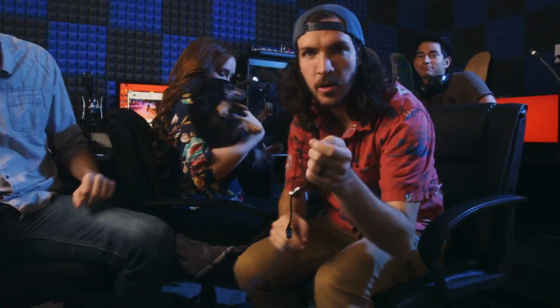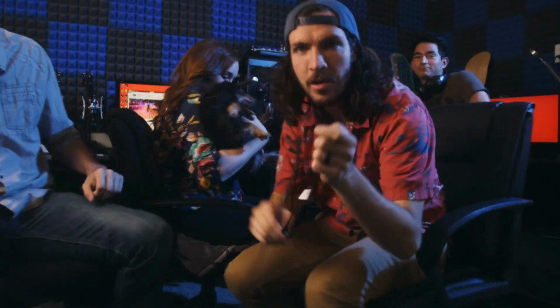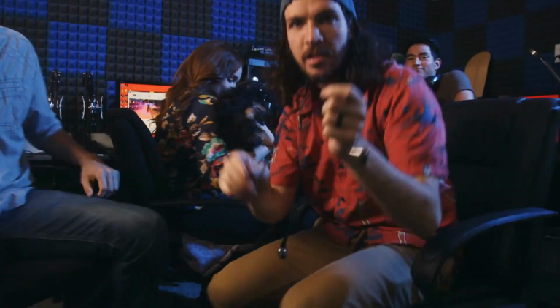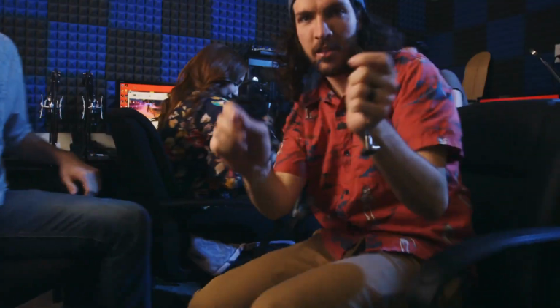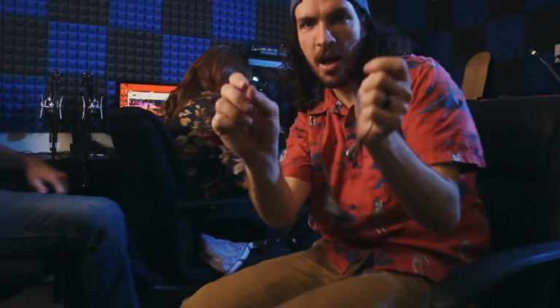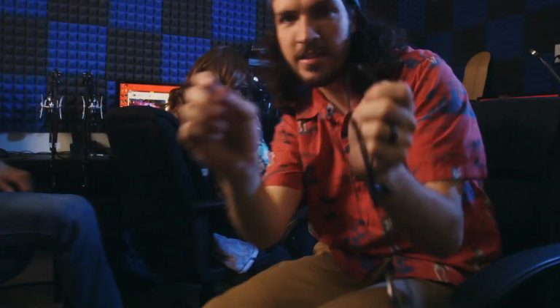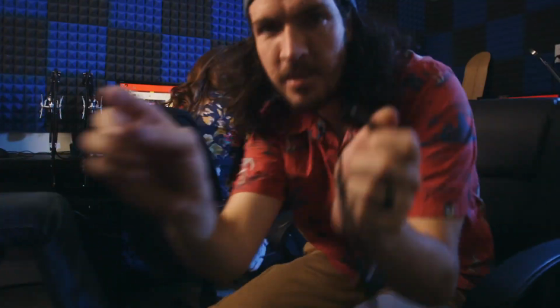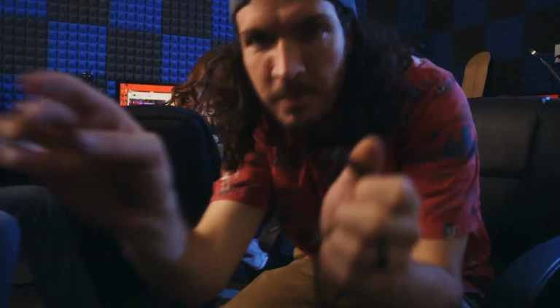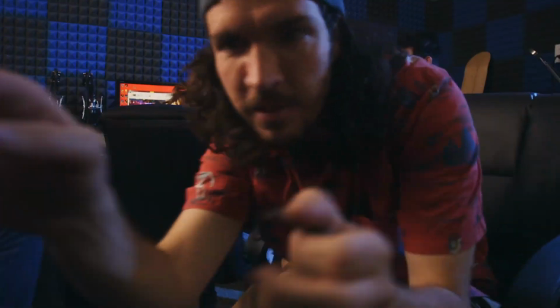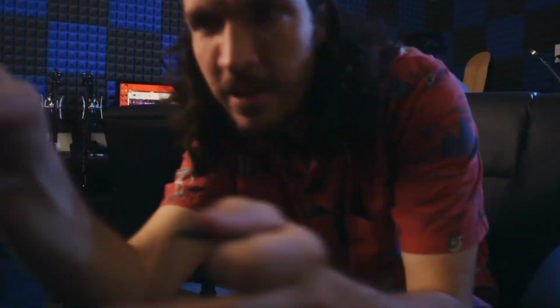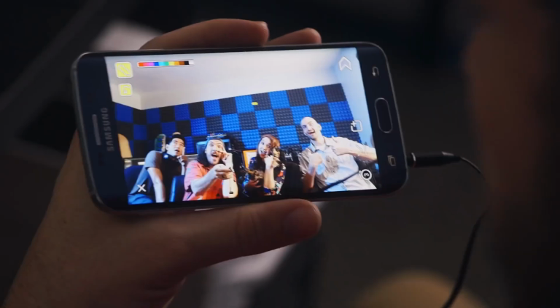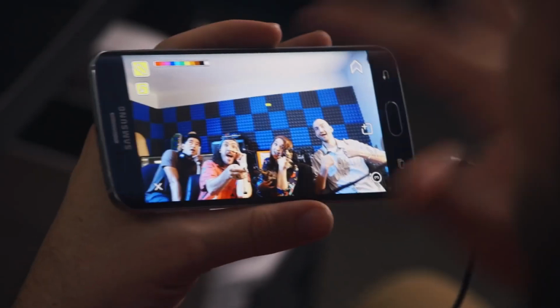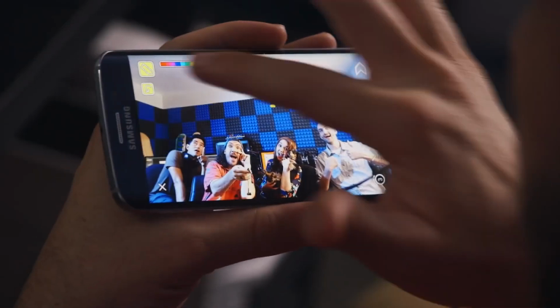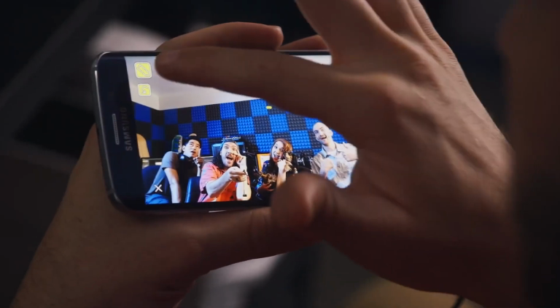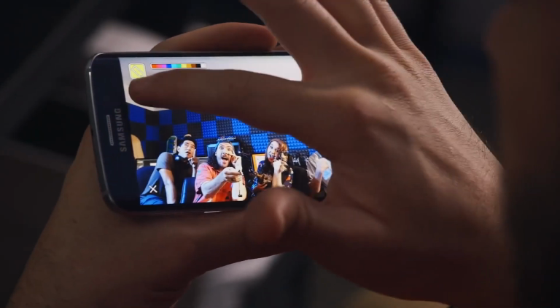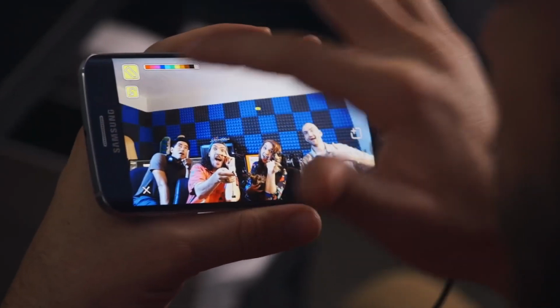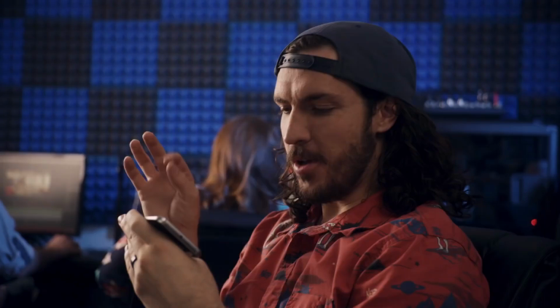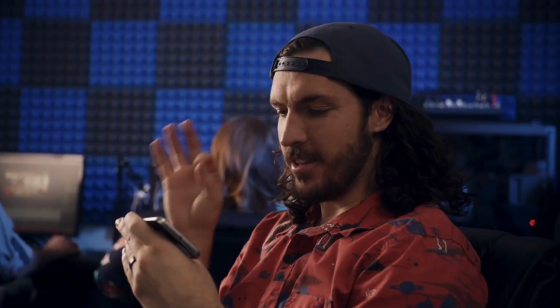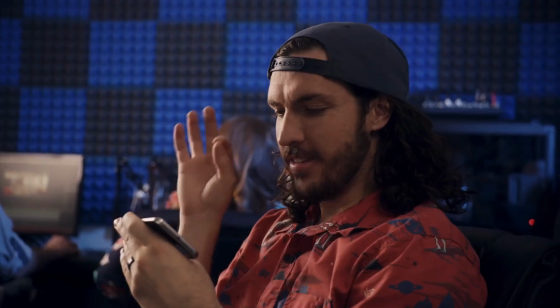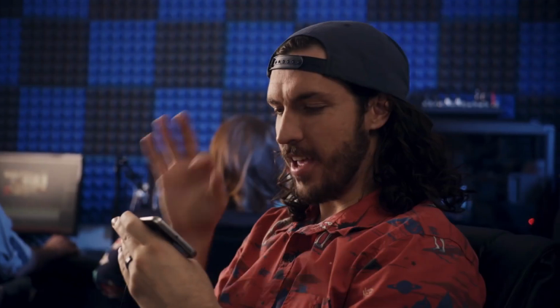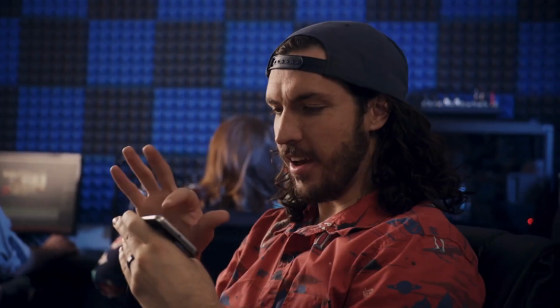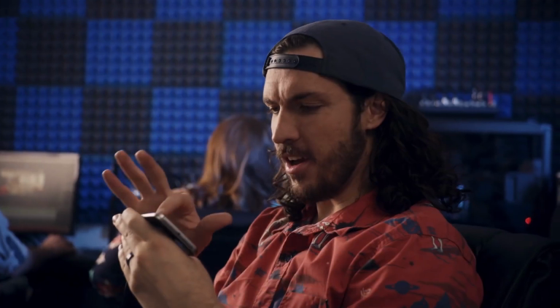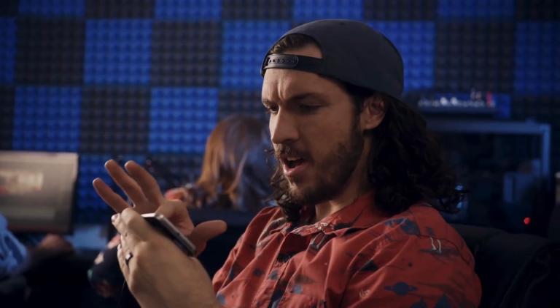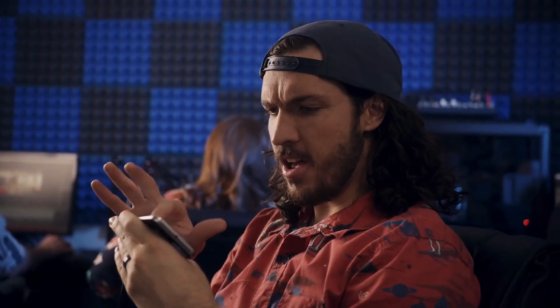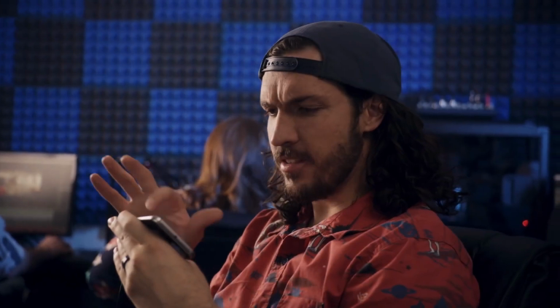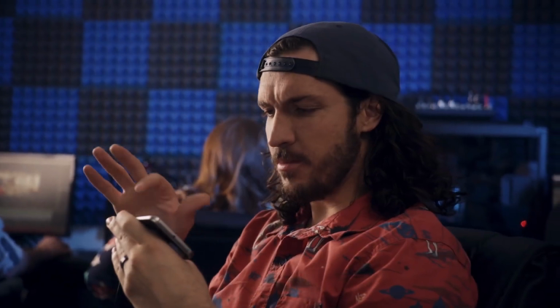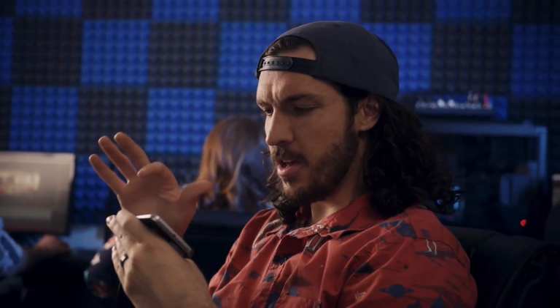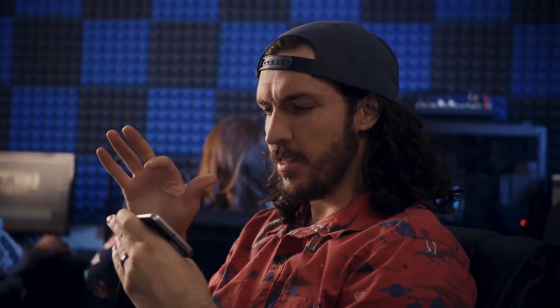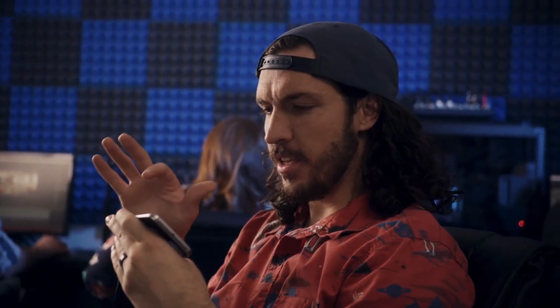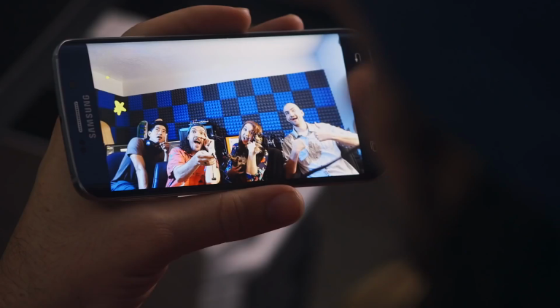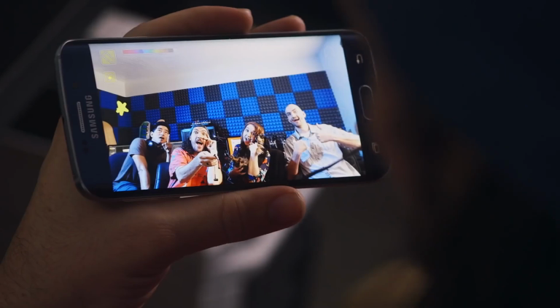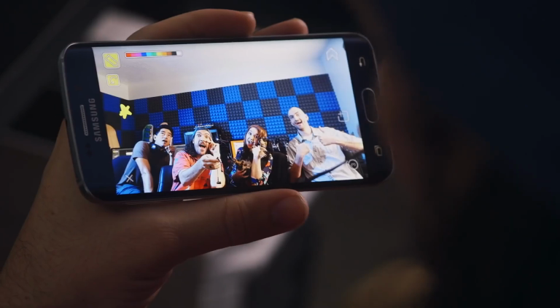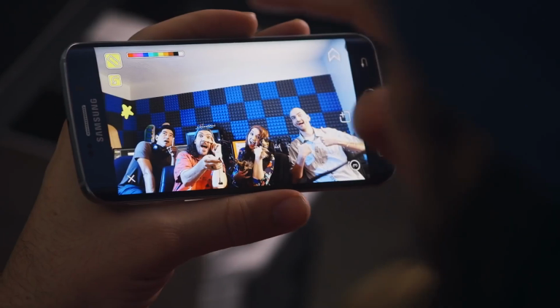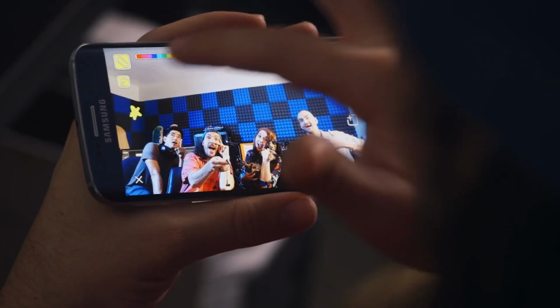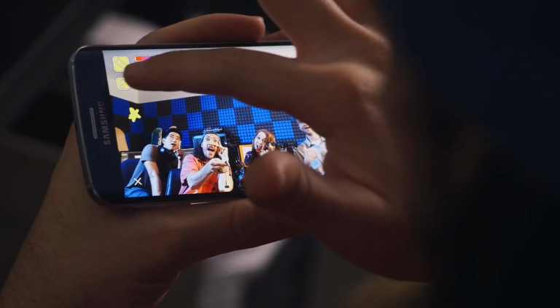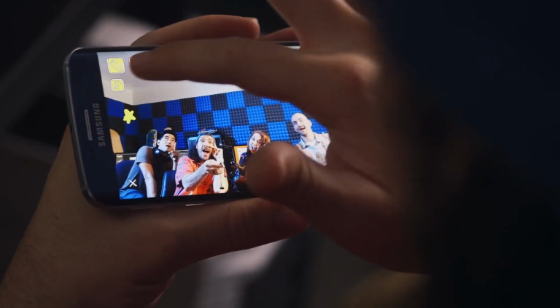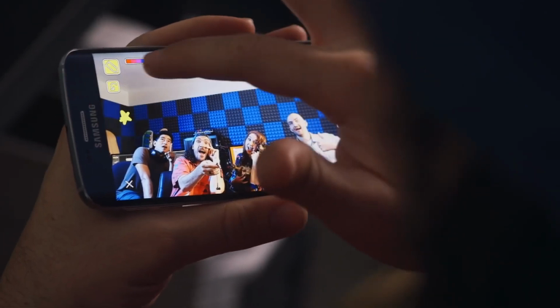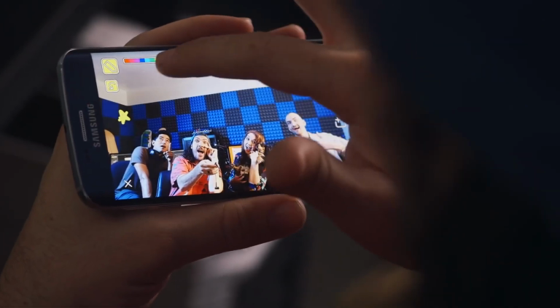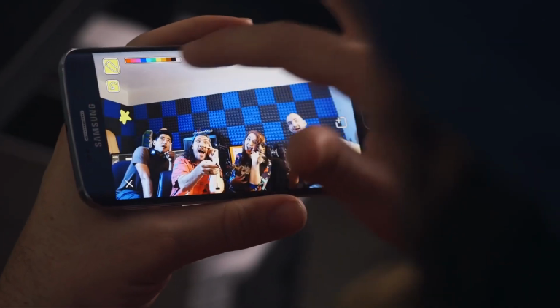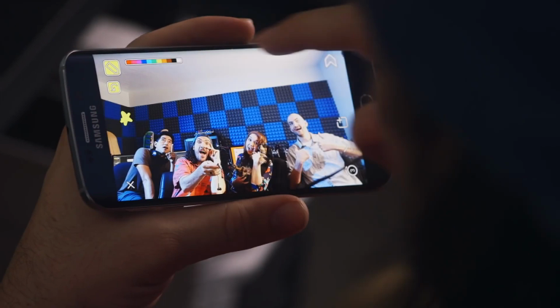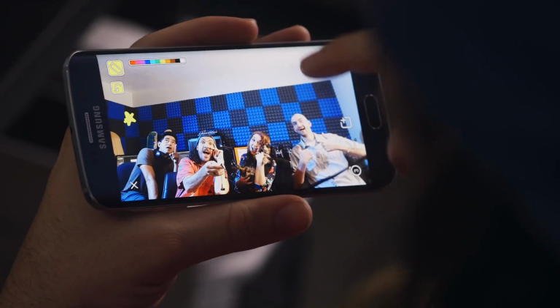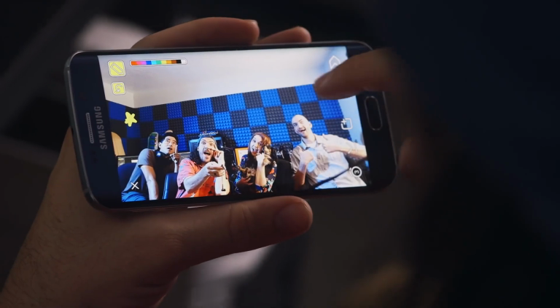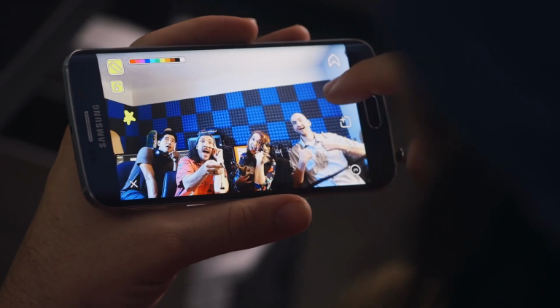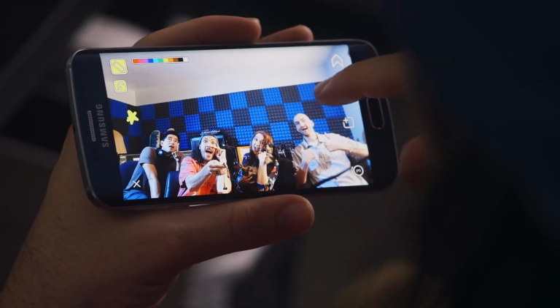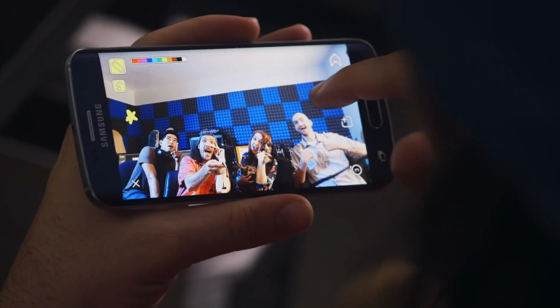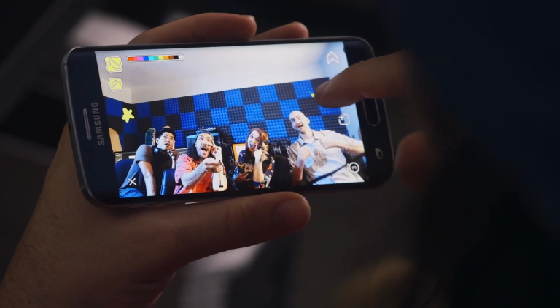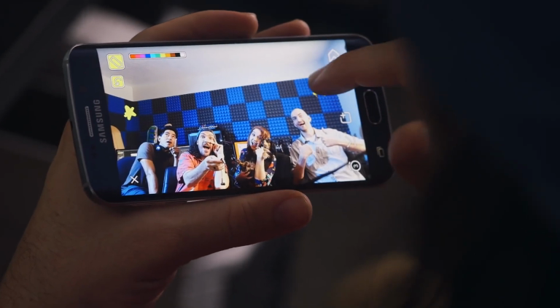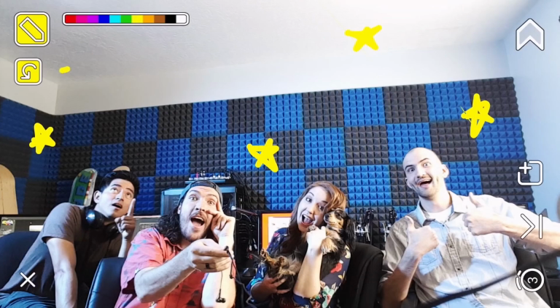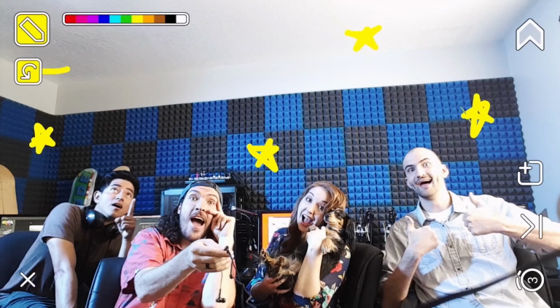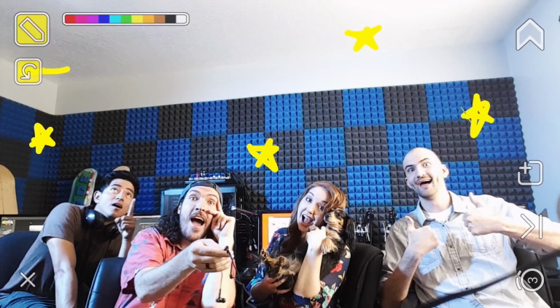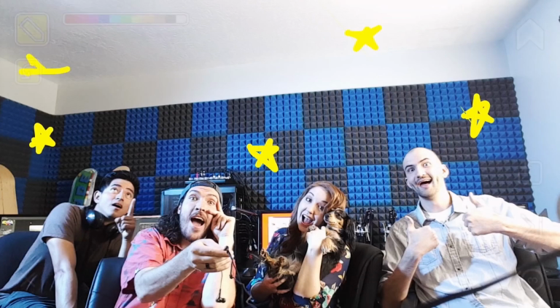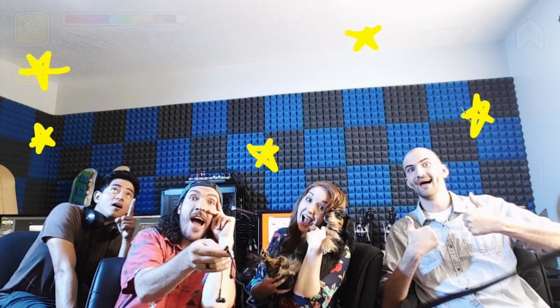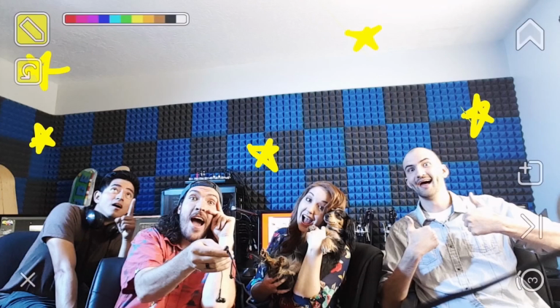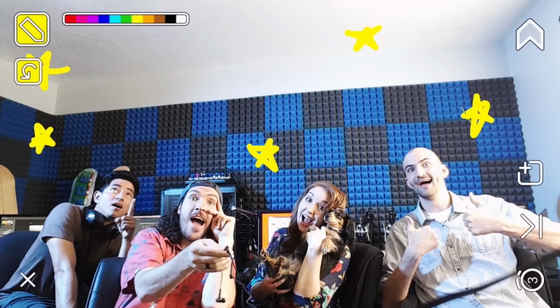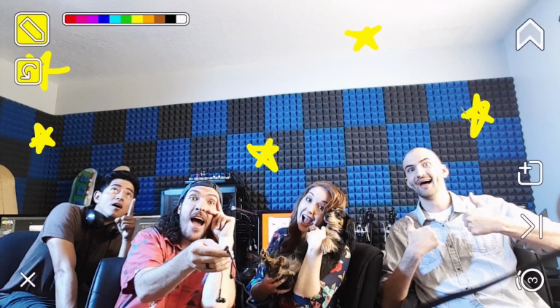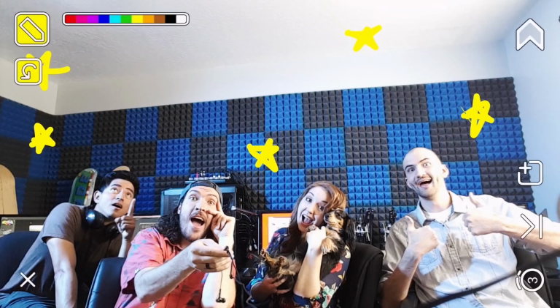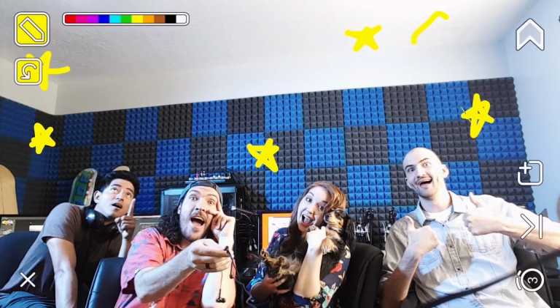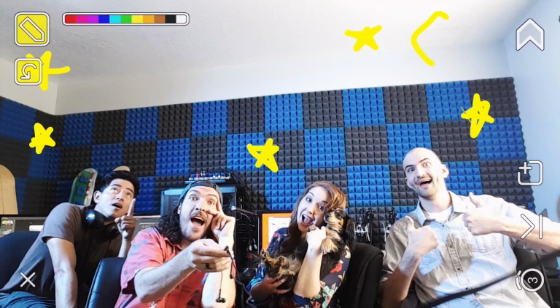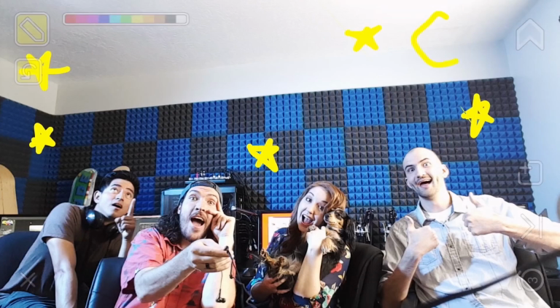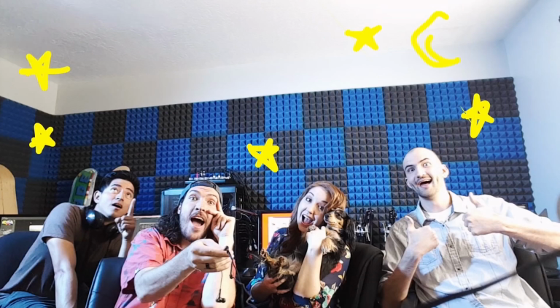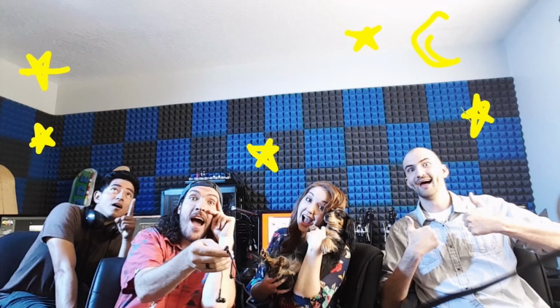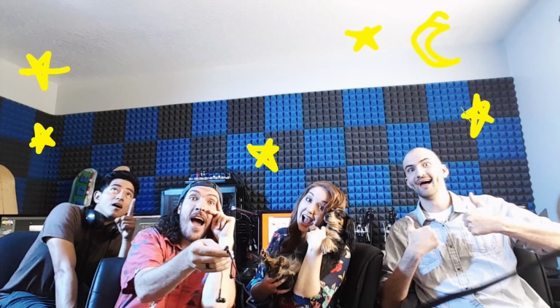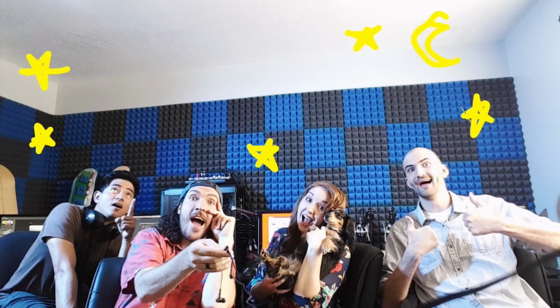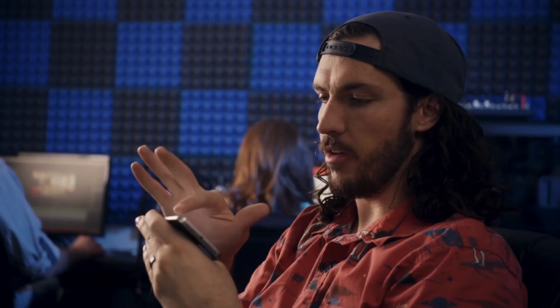So the screen quality is like awesome on this. We got some stars right here. It's a space station. I love it.